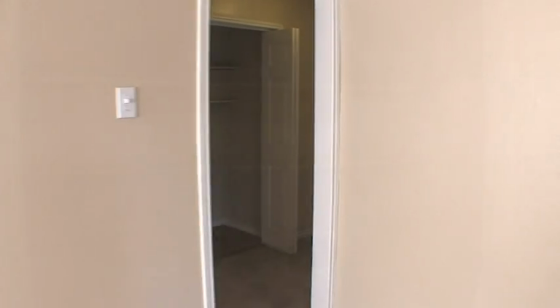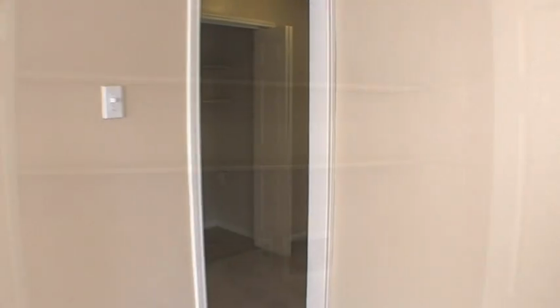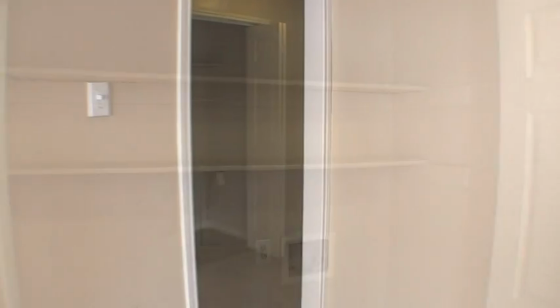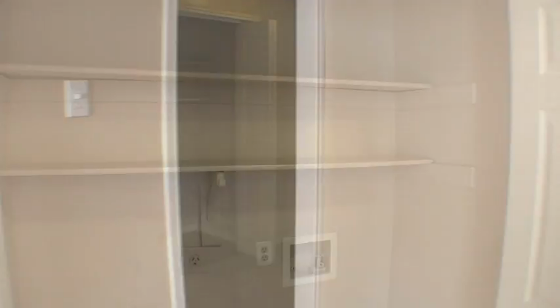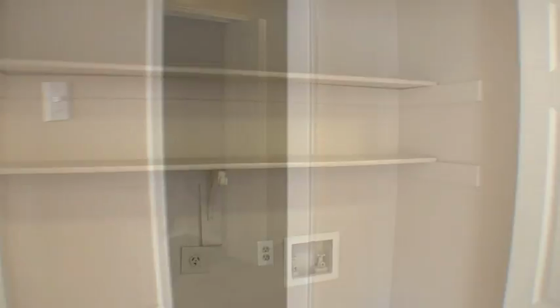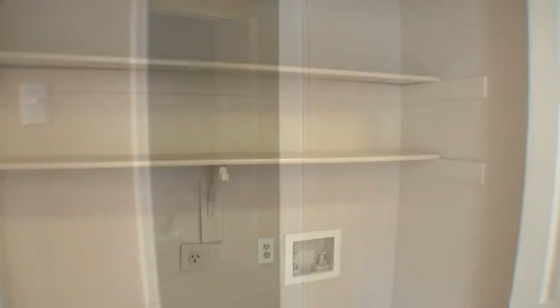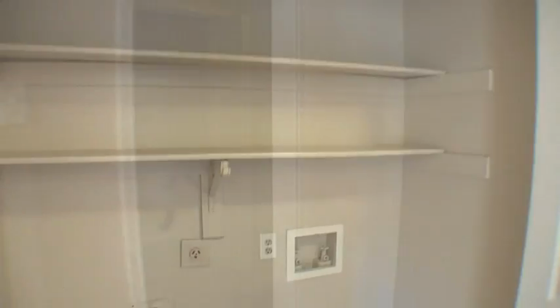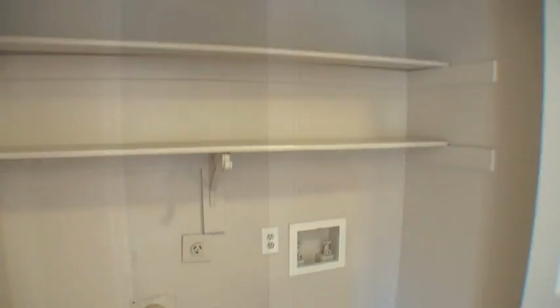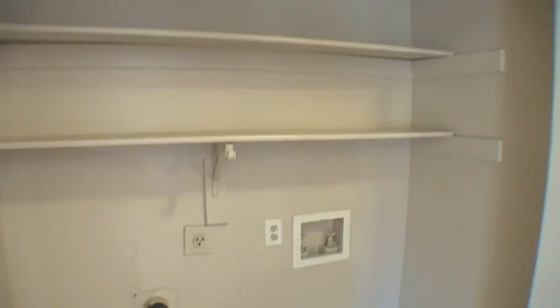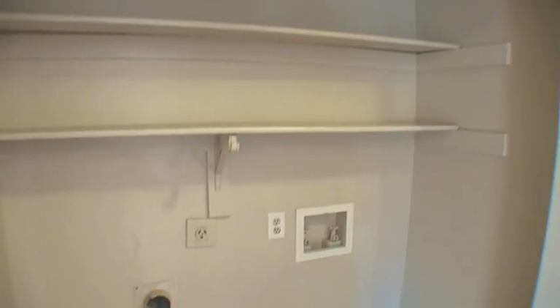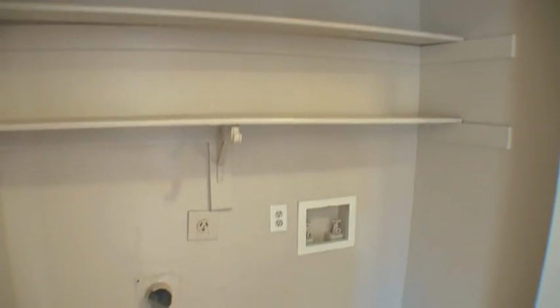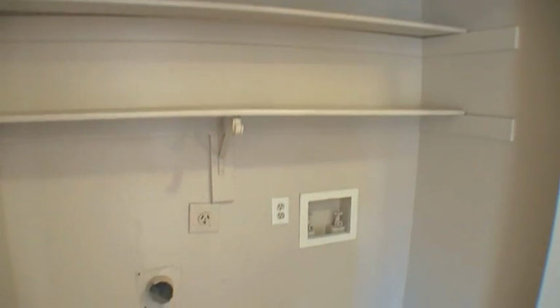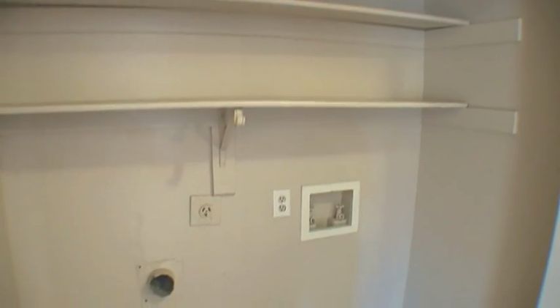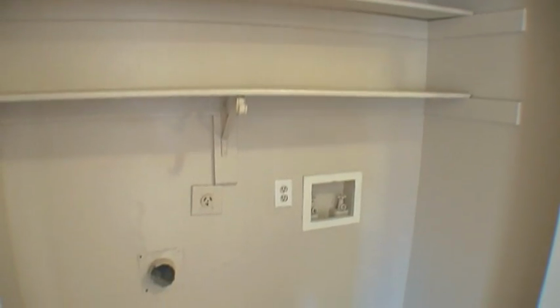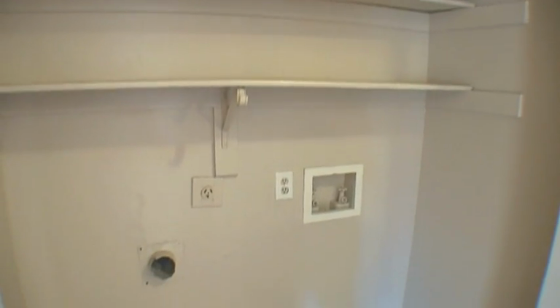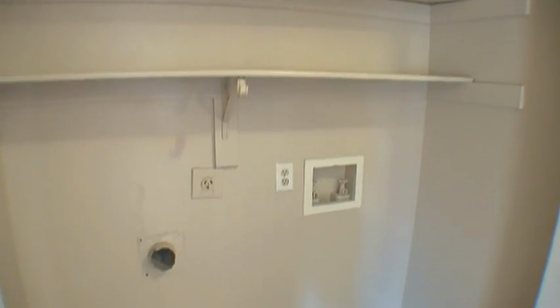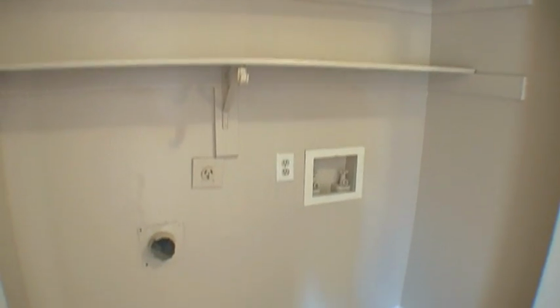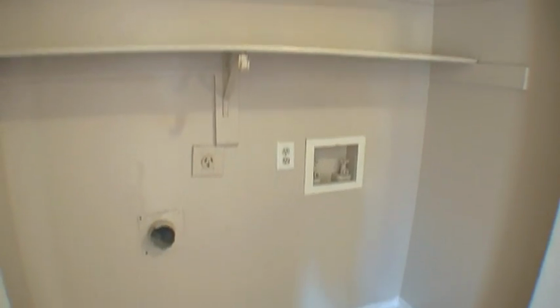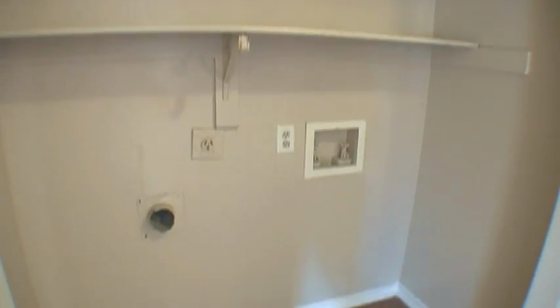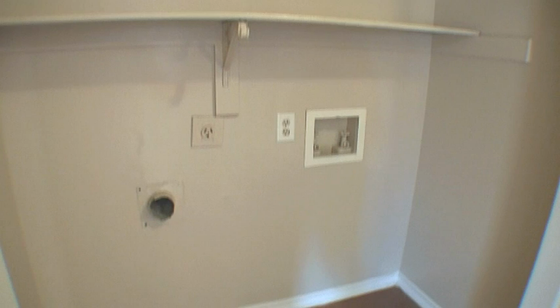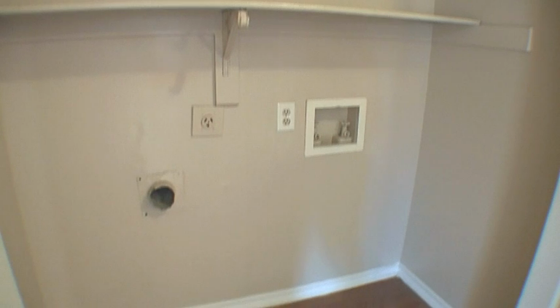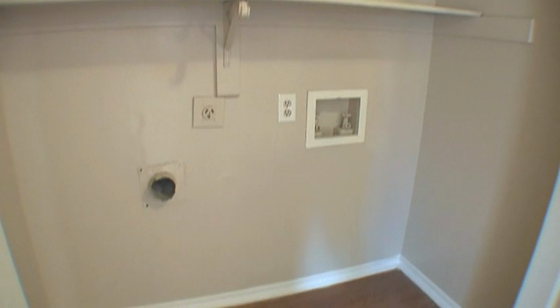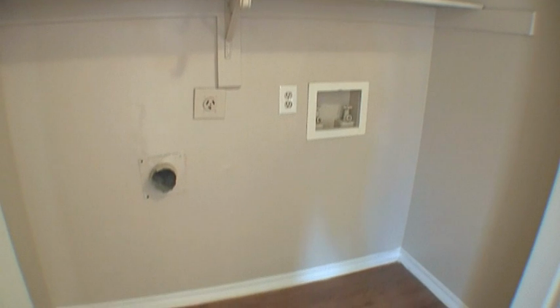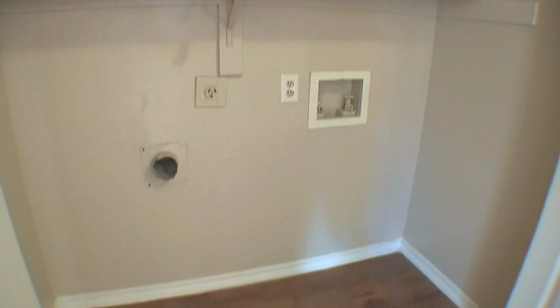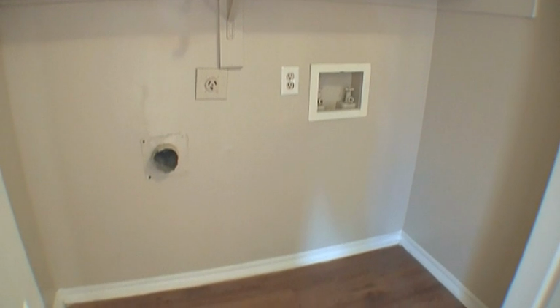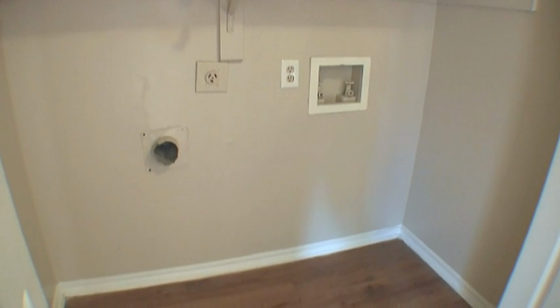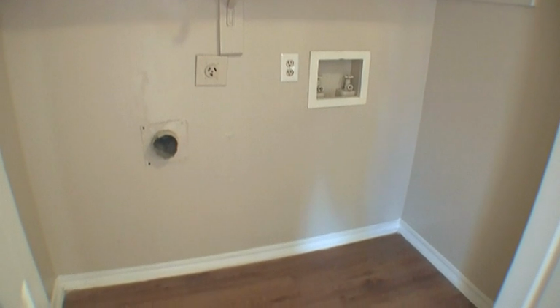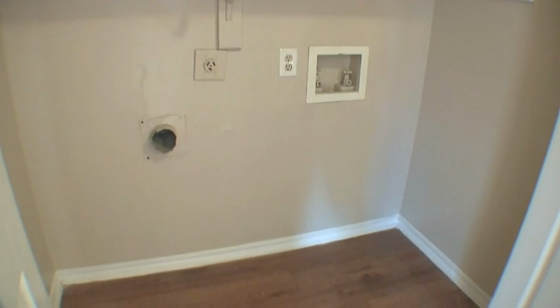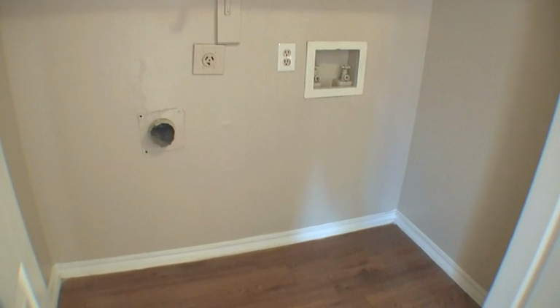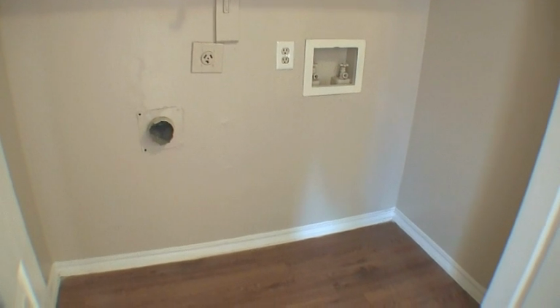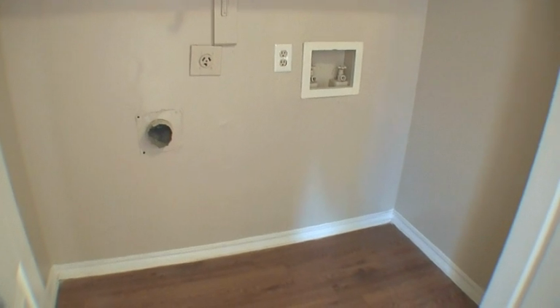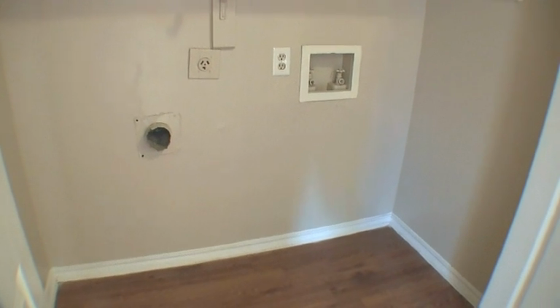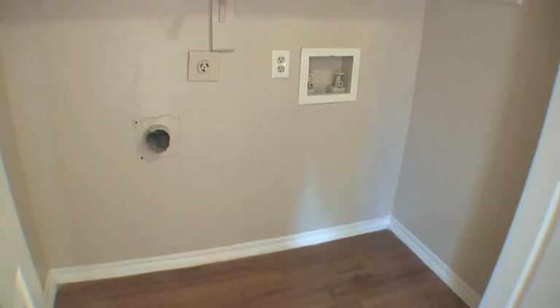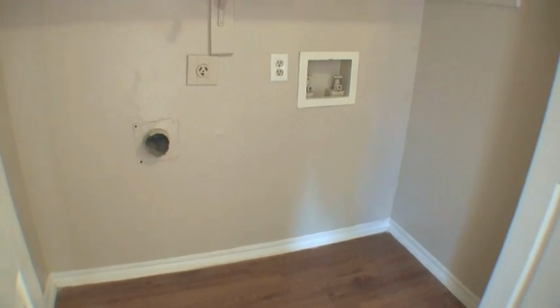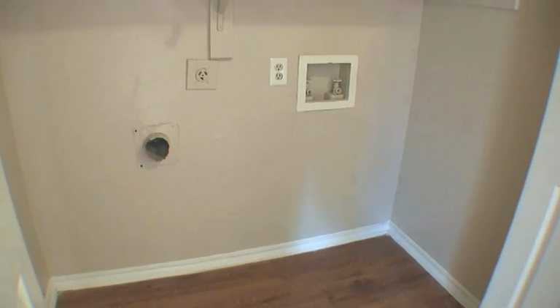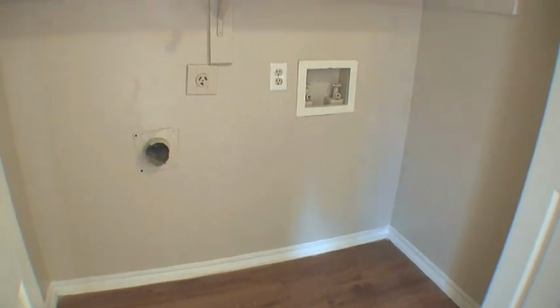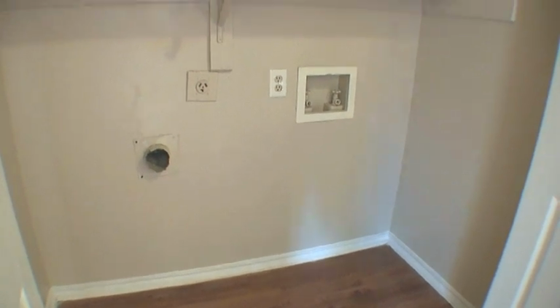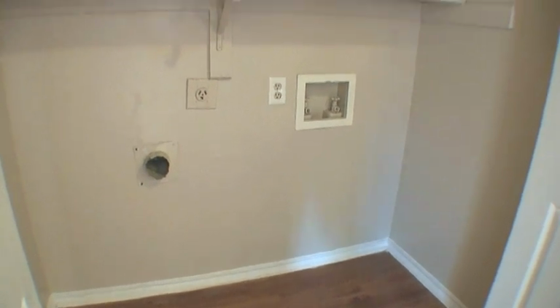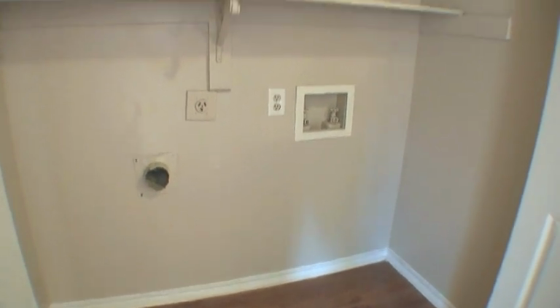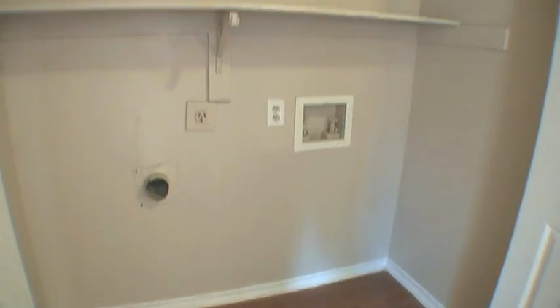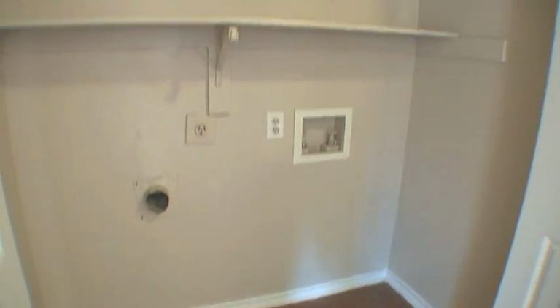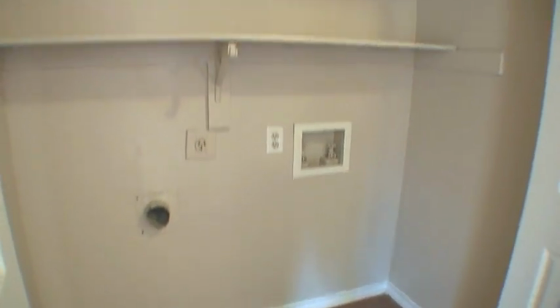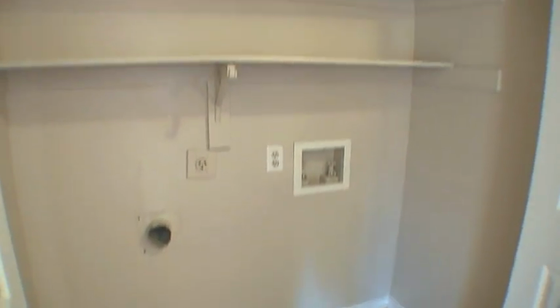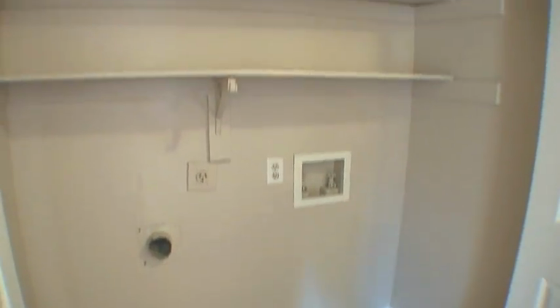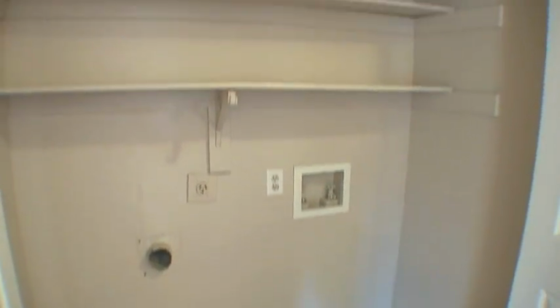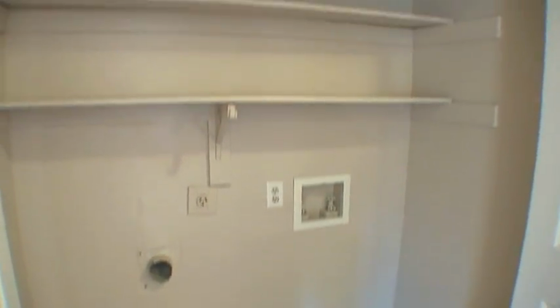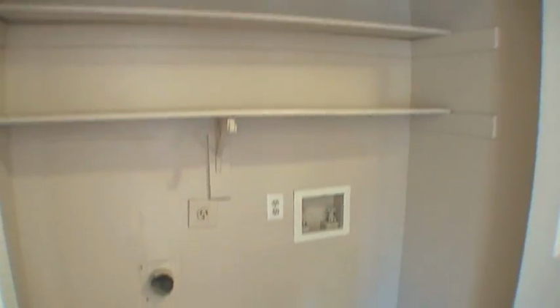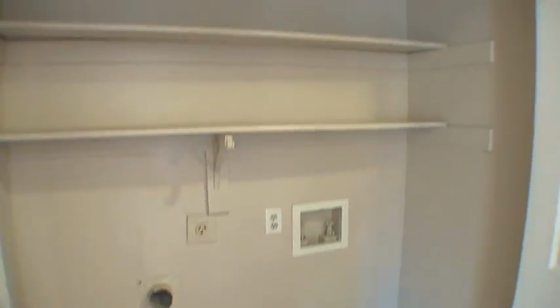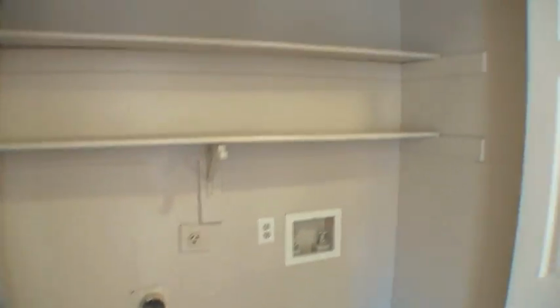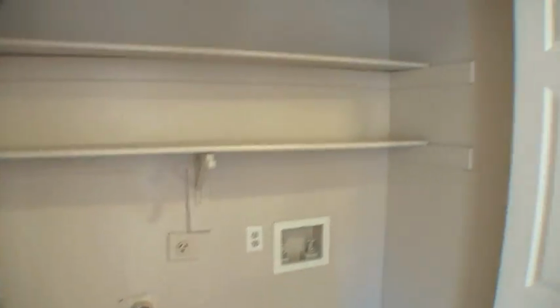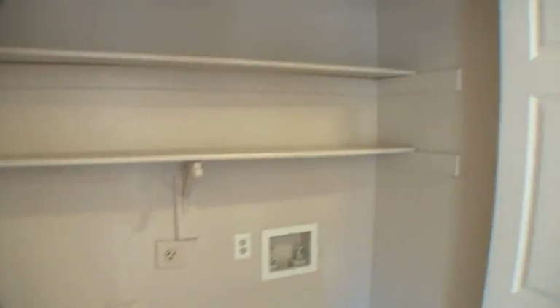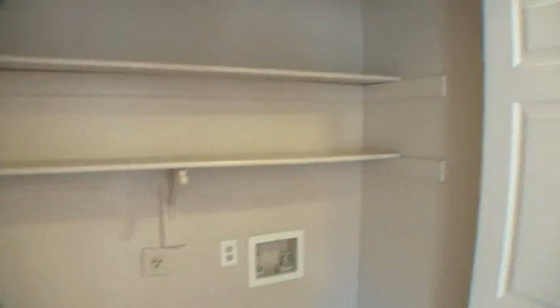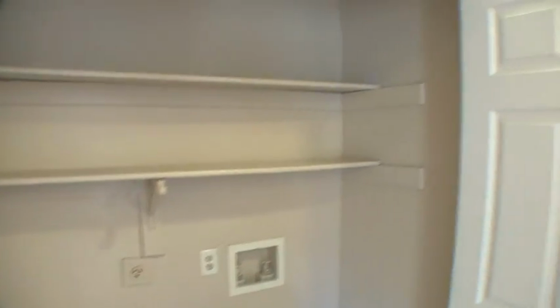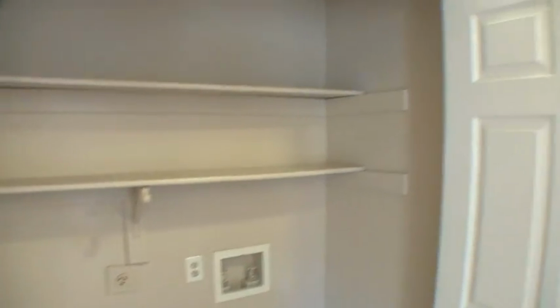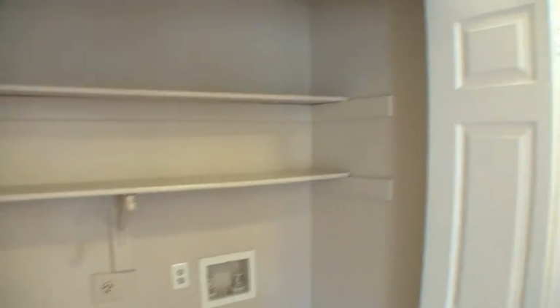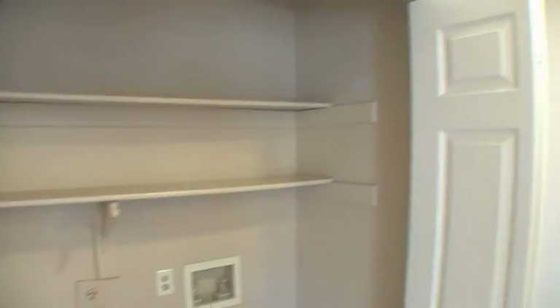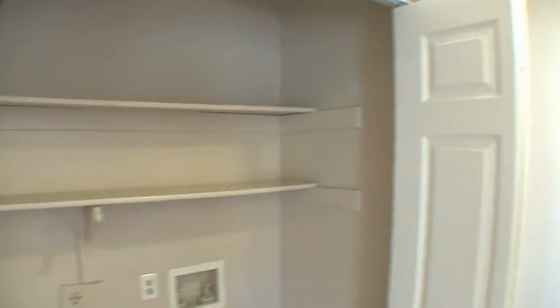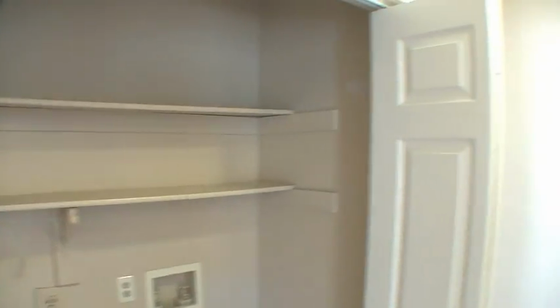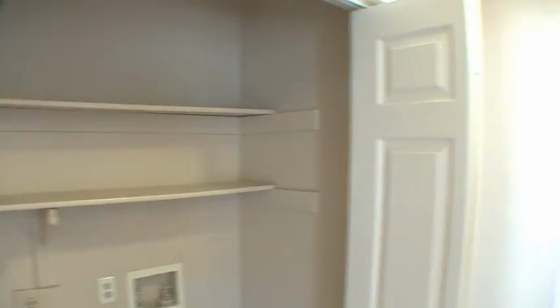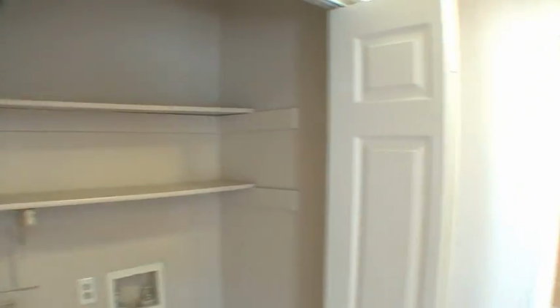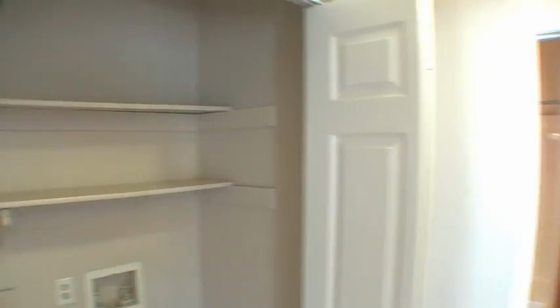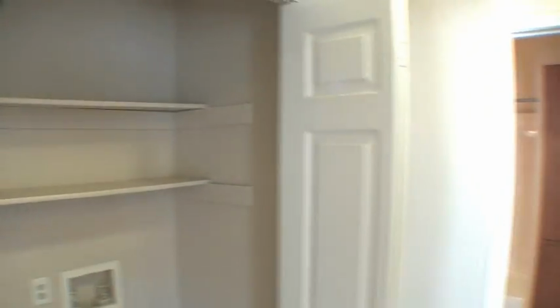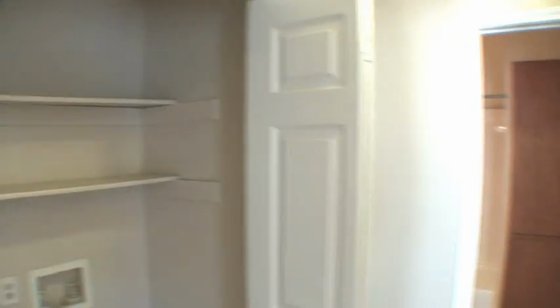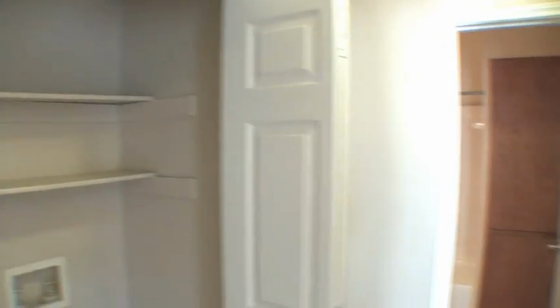Moving down the hallway, we come to the utility closet. This space has built-in shelving and washer and dryer connections.